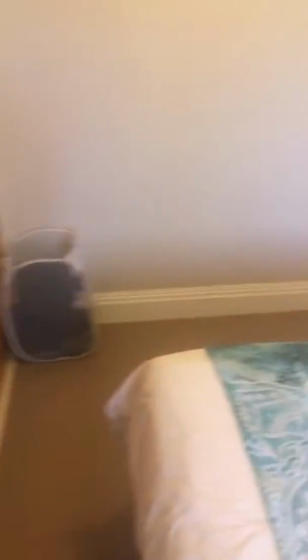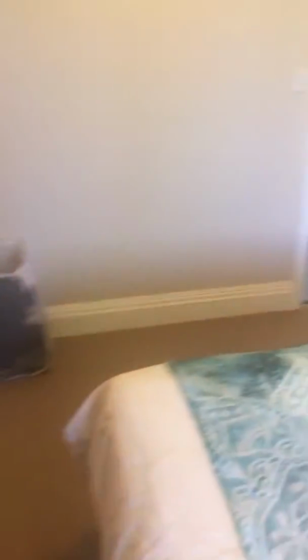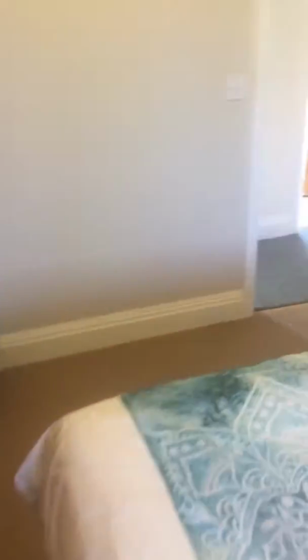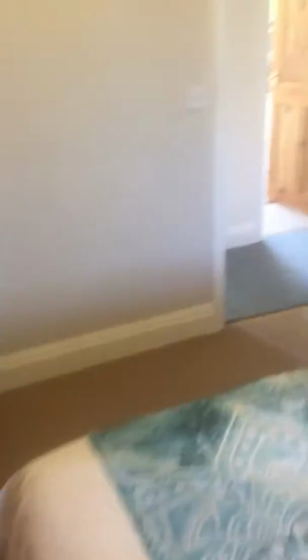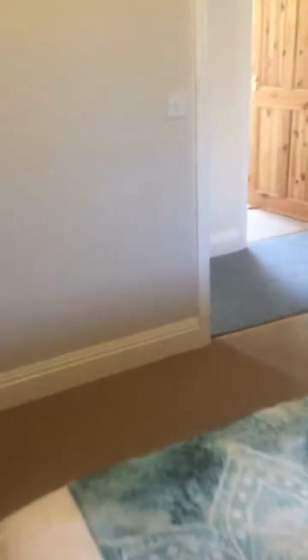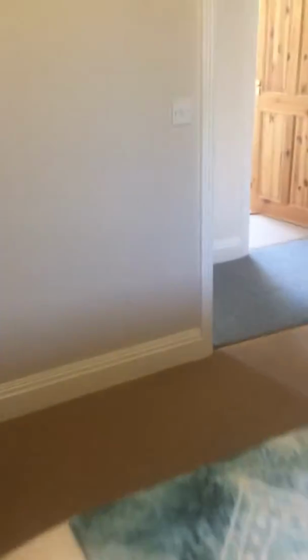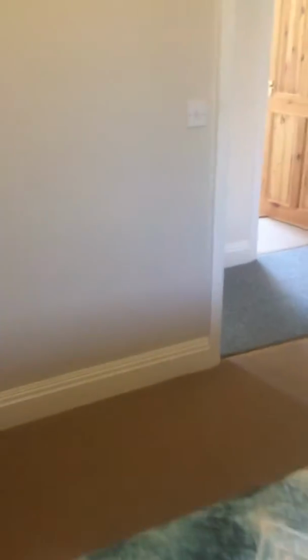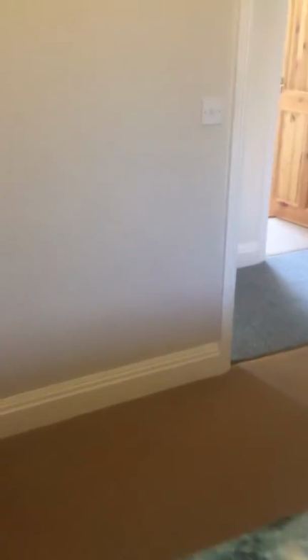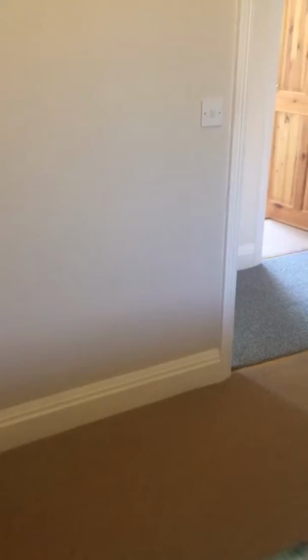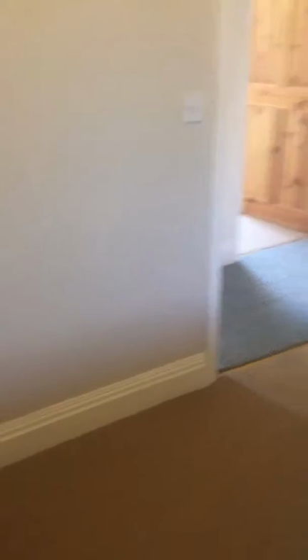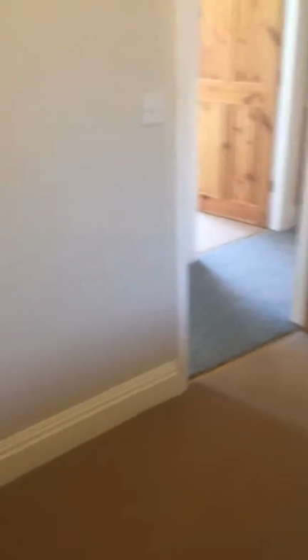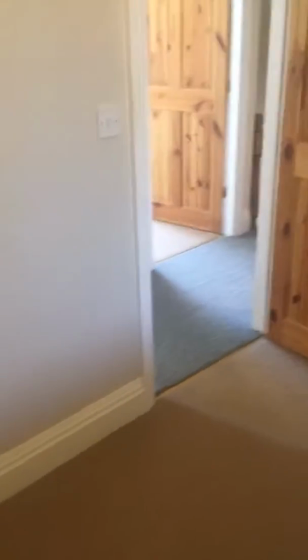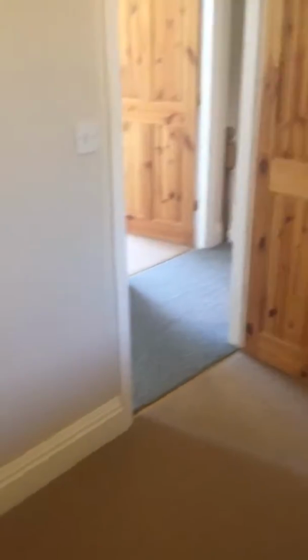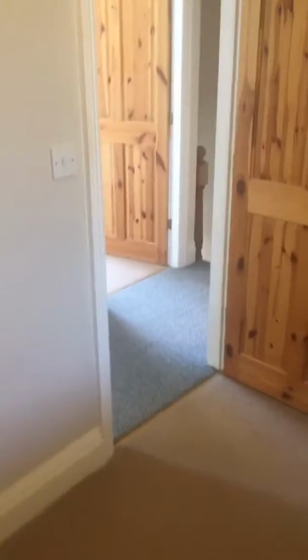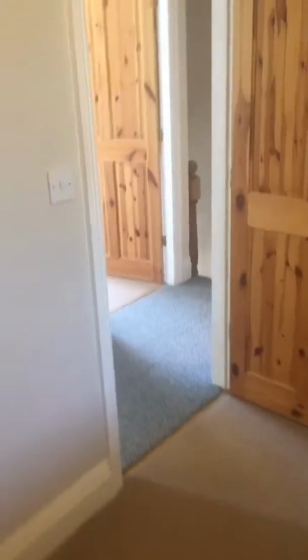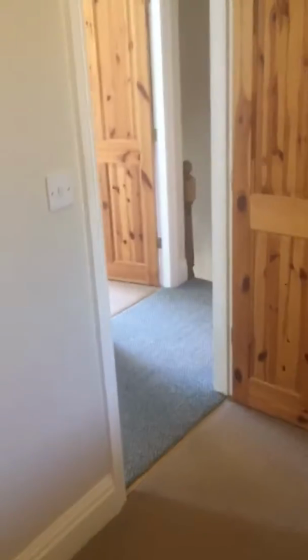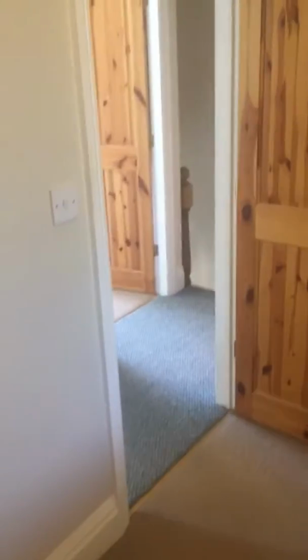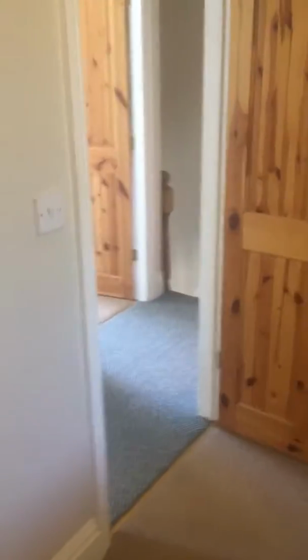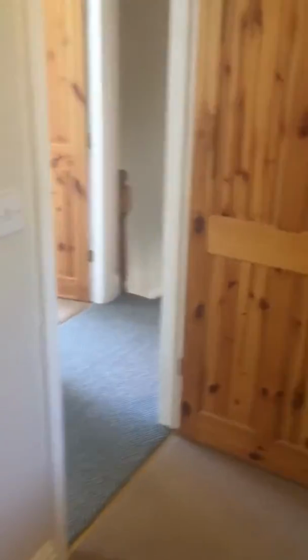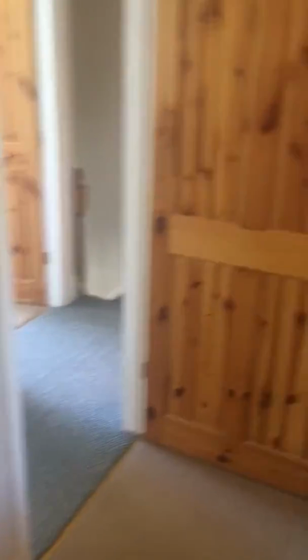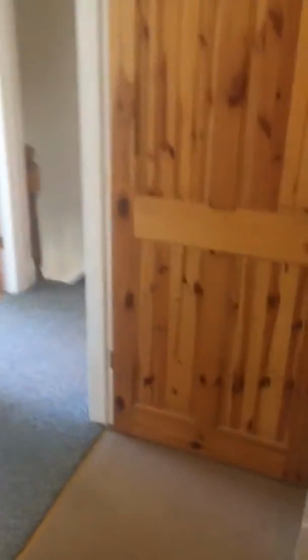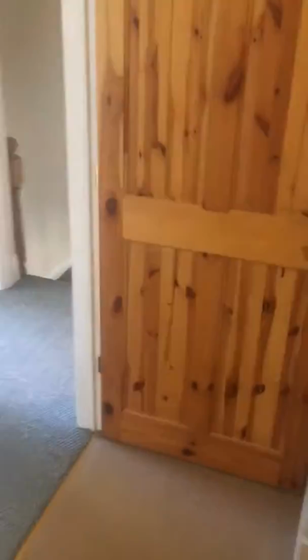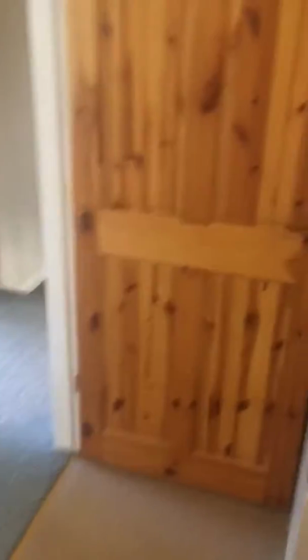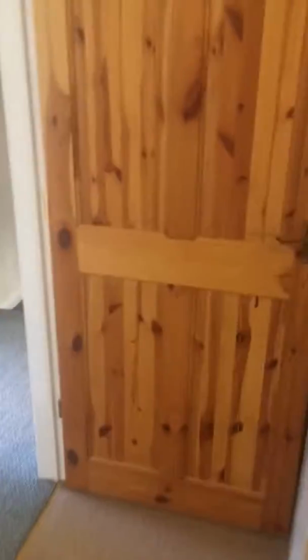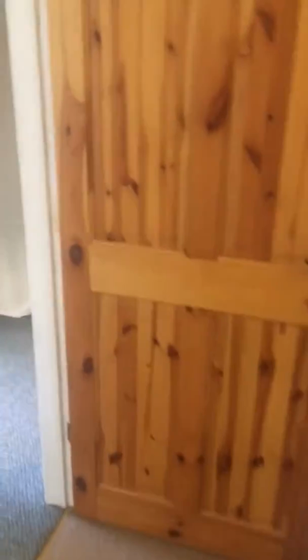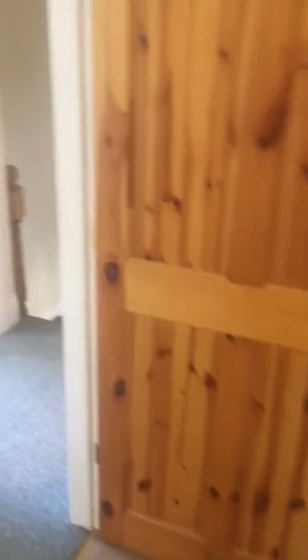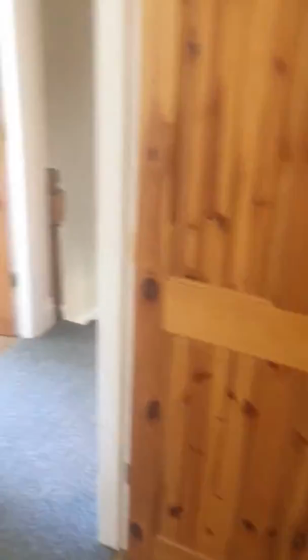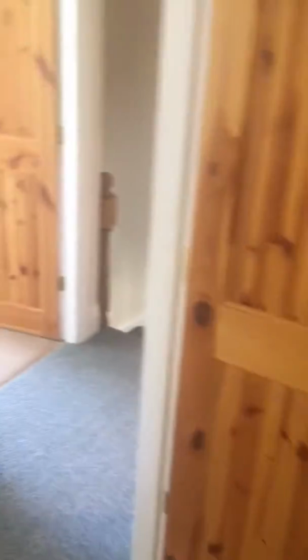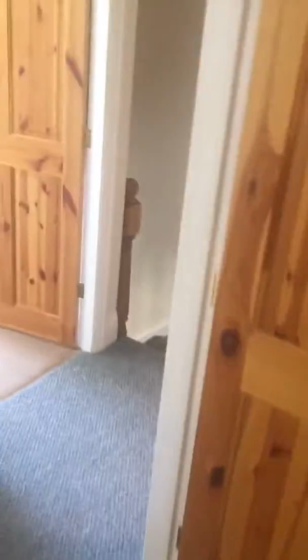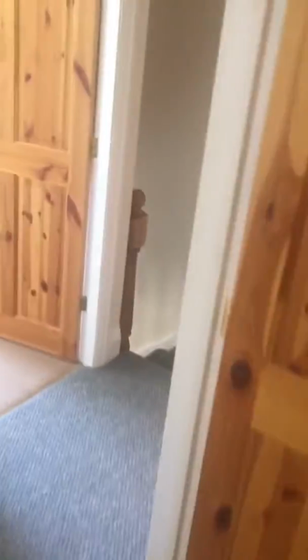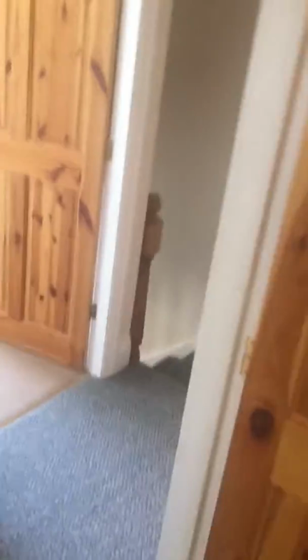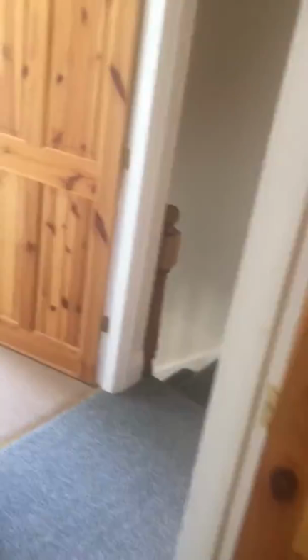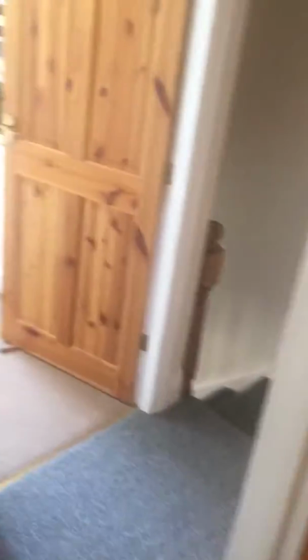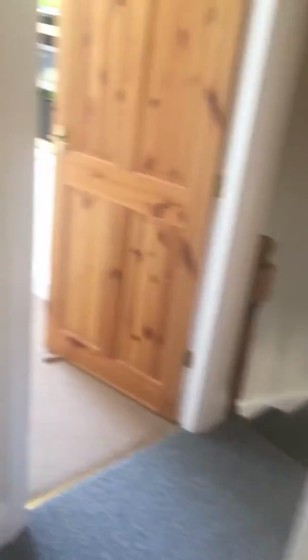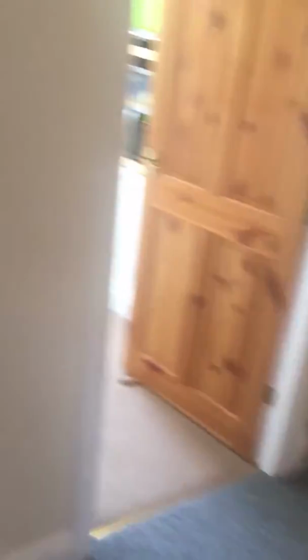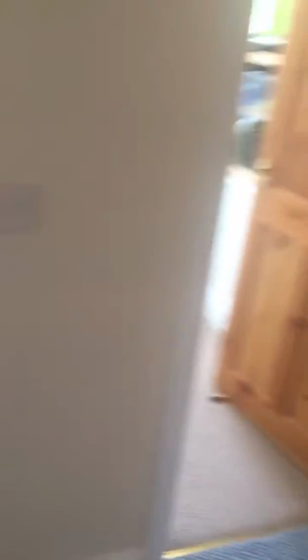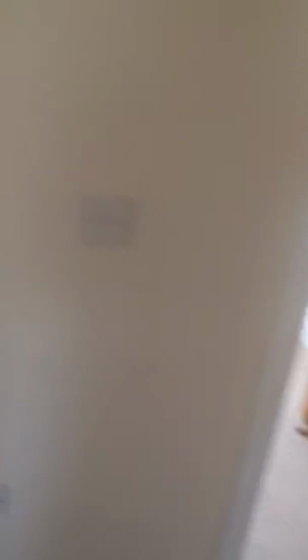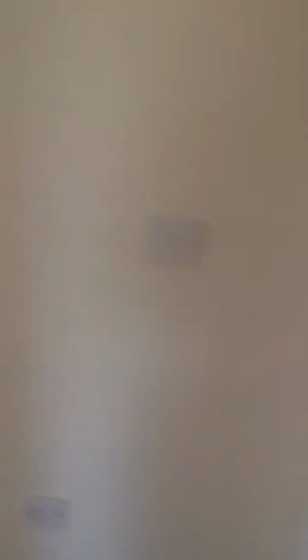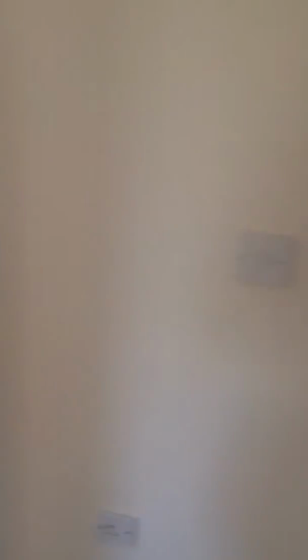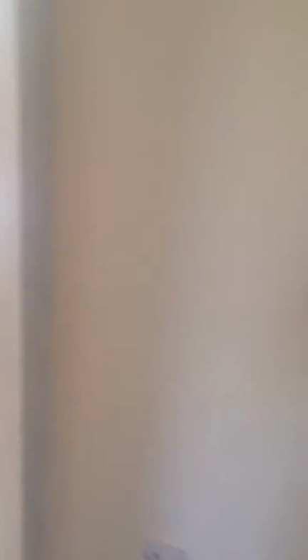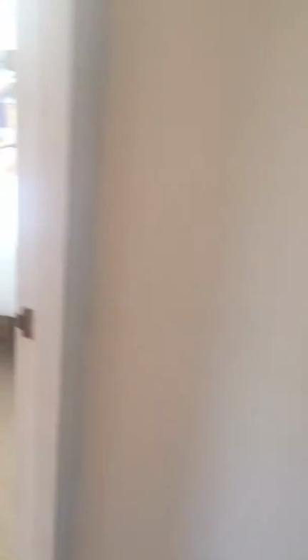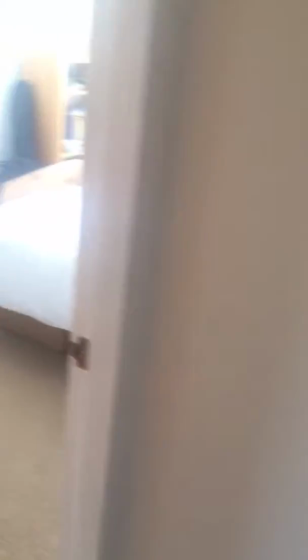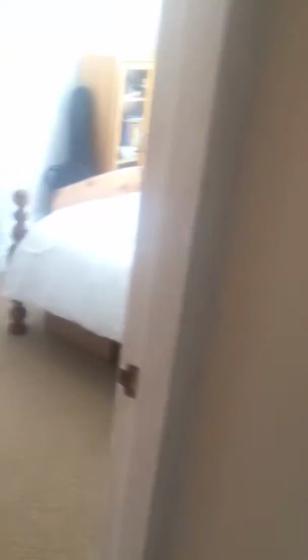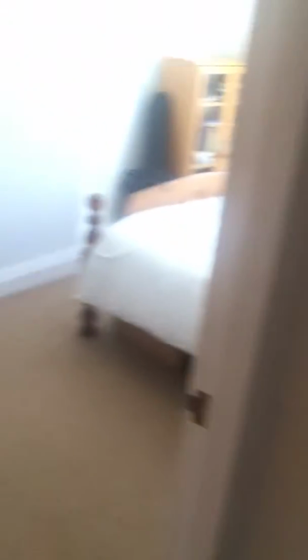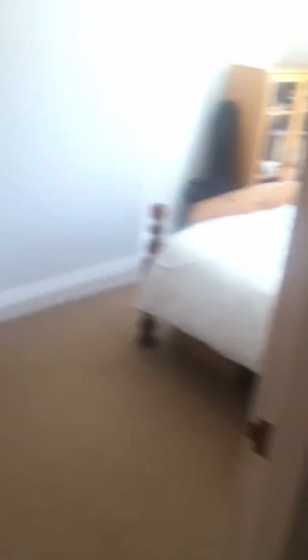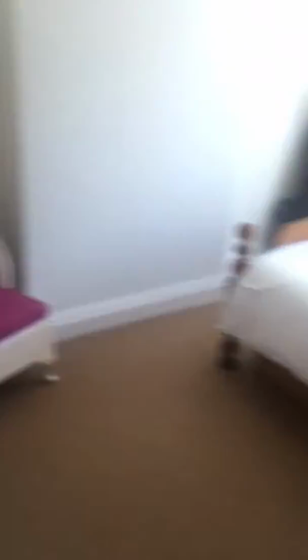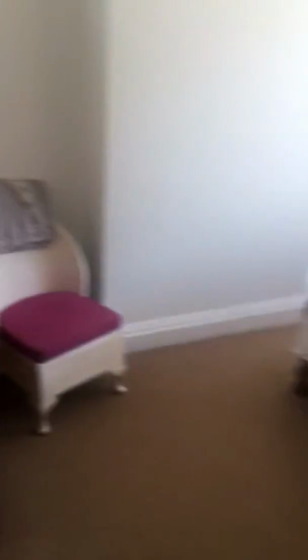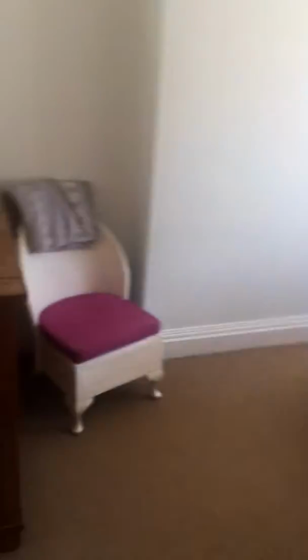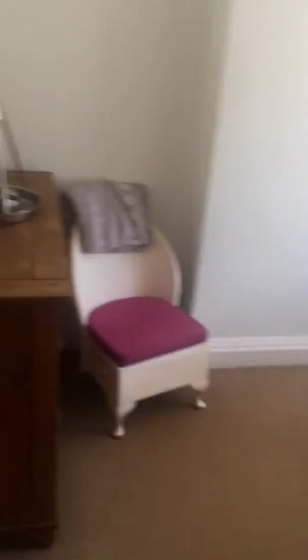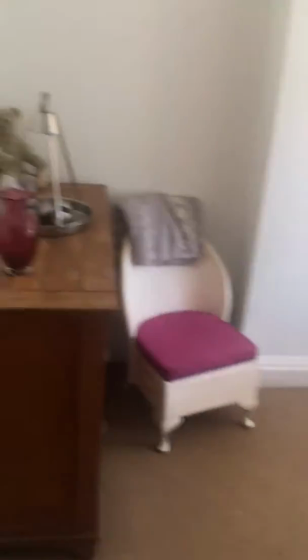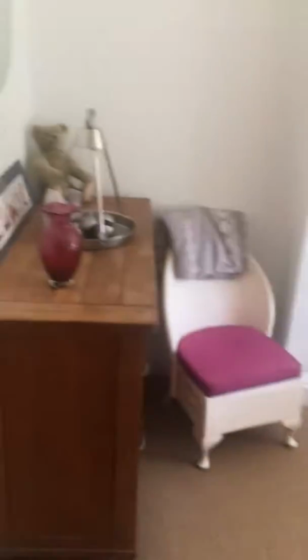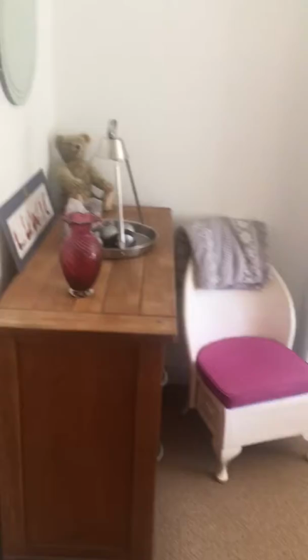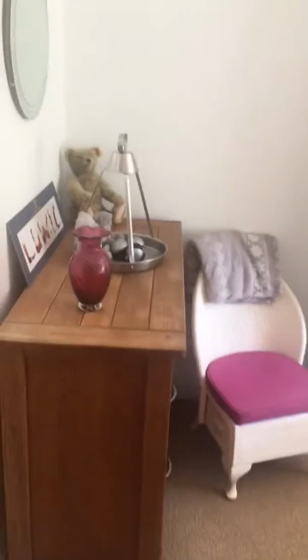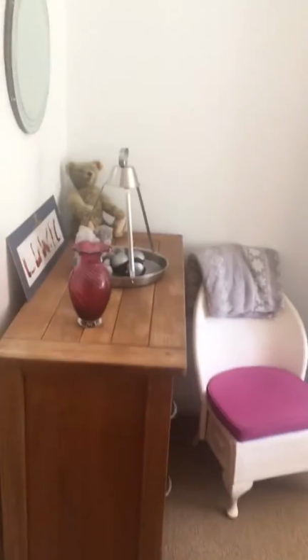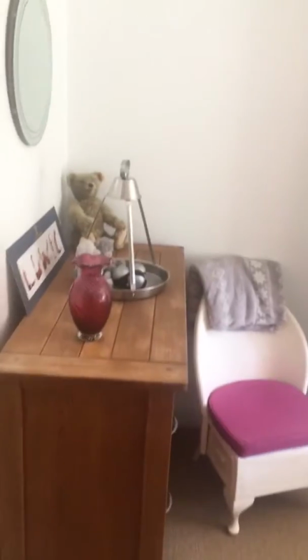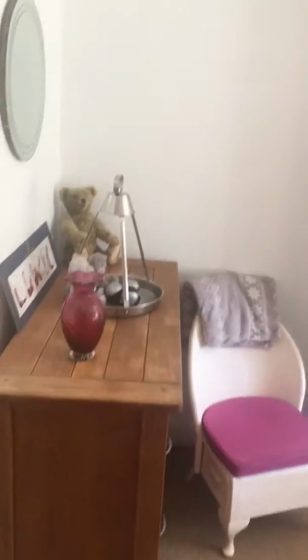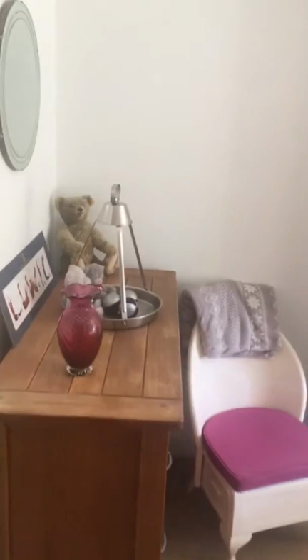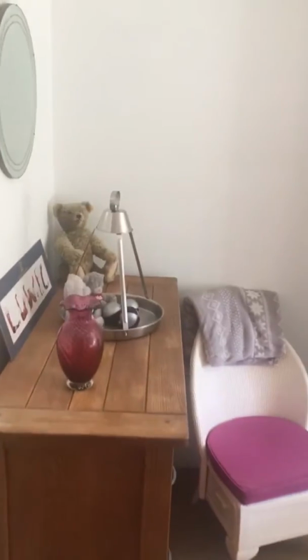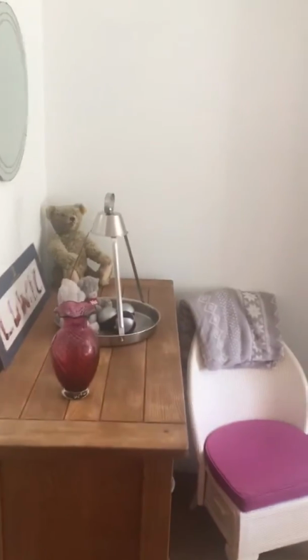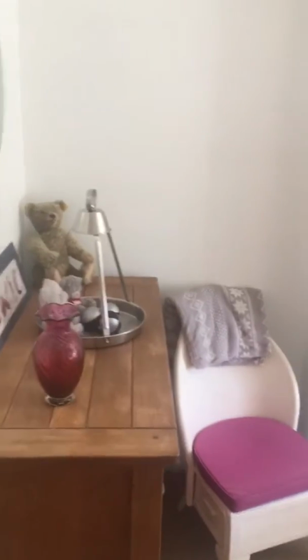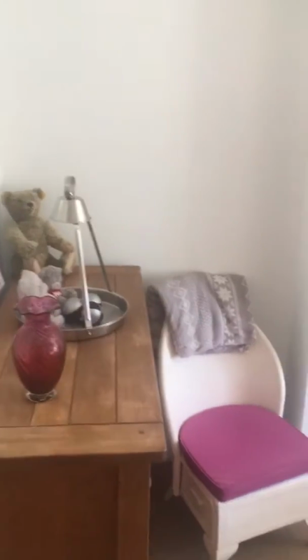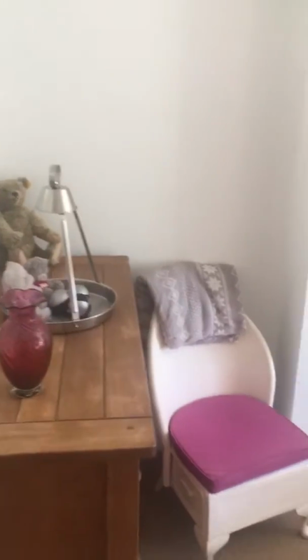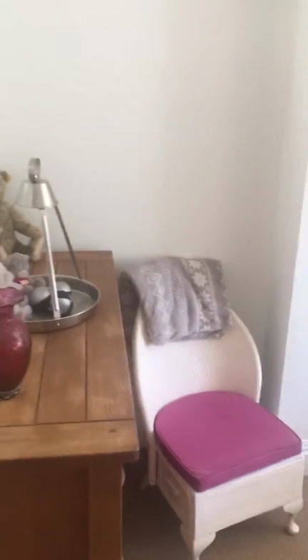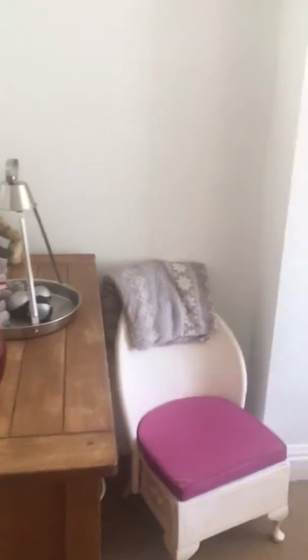For three-bedroom properties in the HD area at around the 160 mark, to get three bedrooms and an en suite is really unusual, especially presented like this.